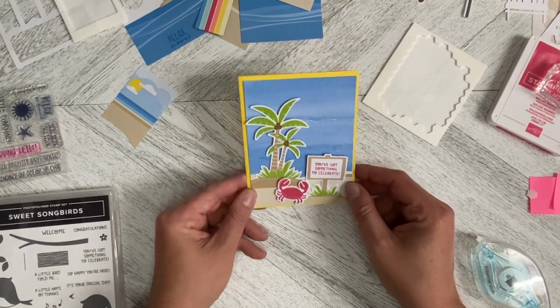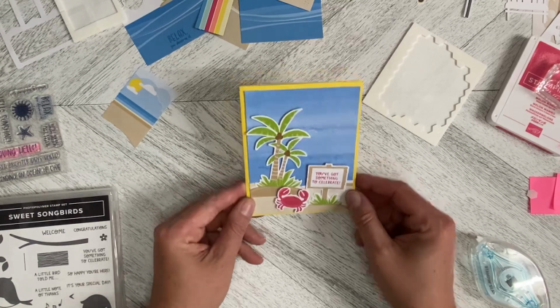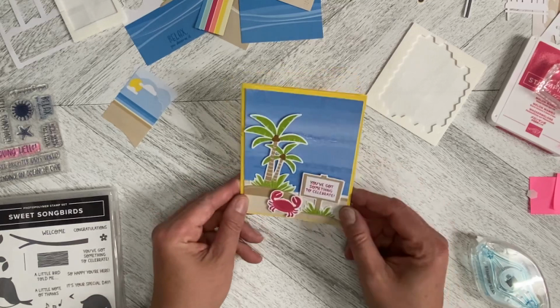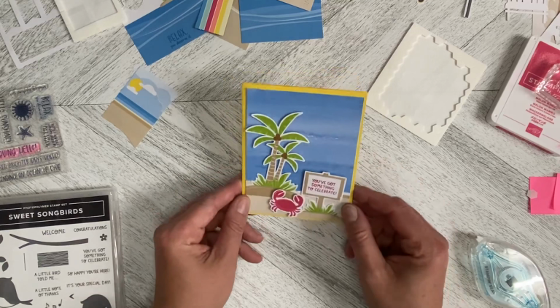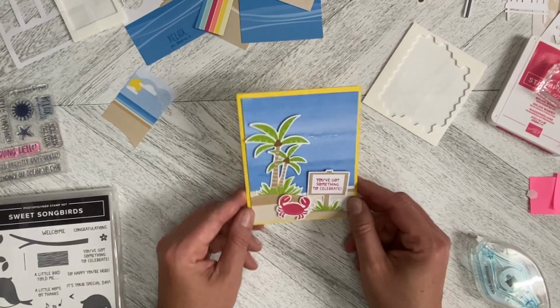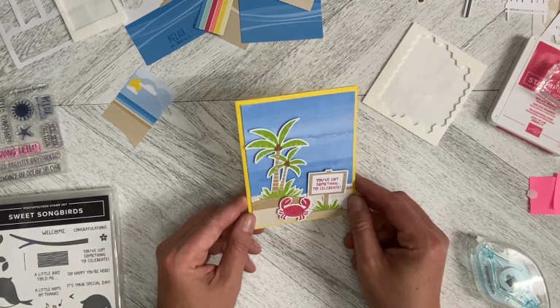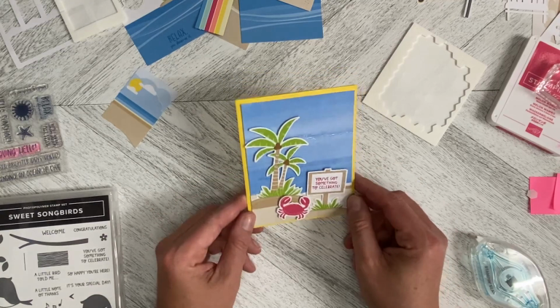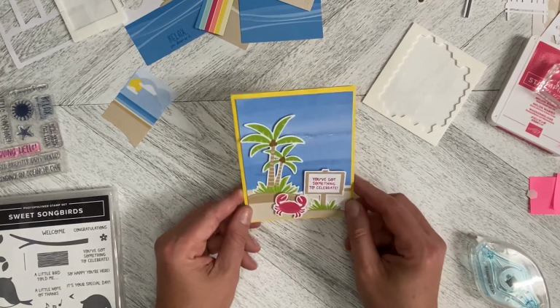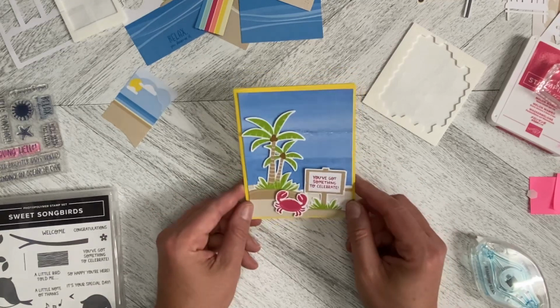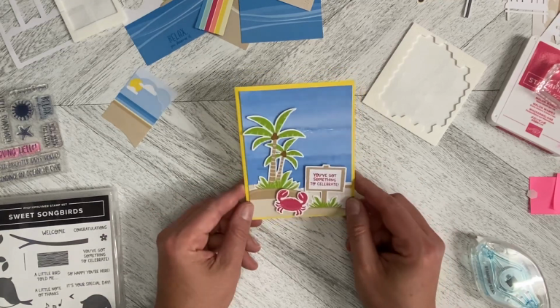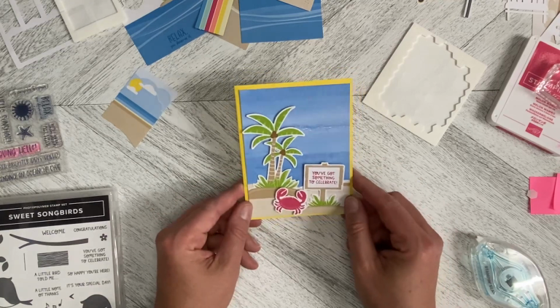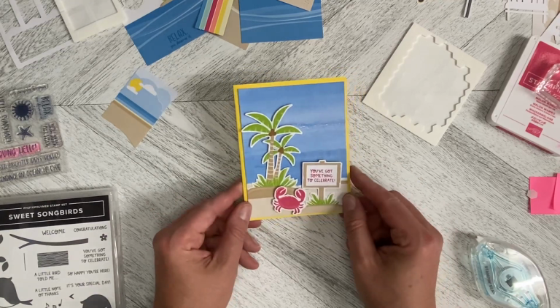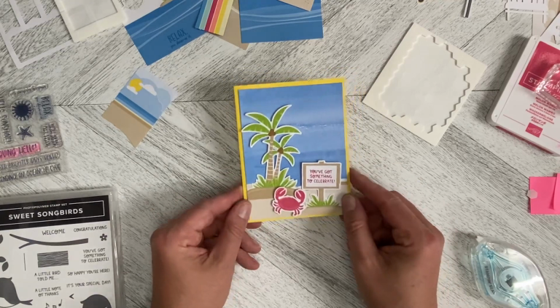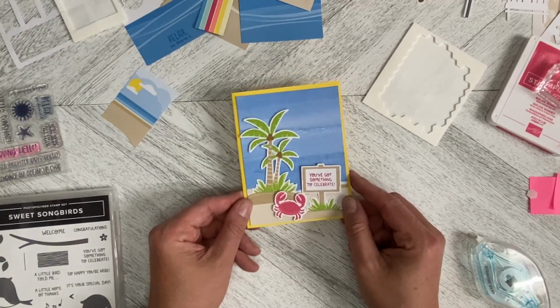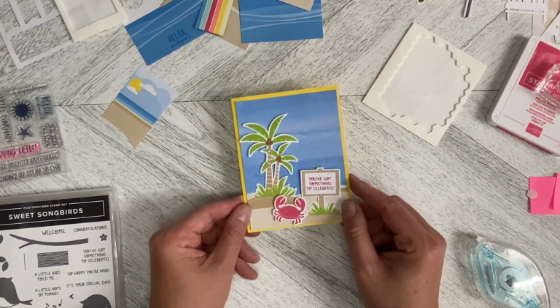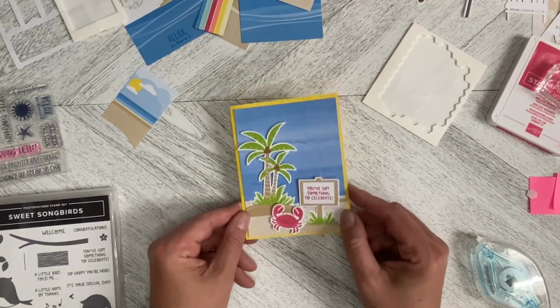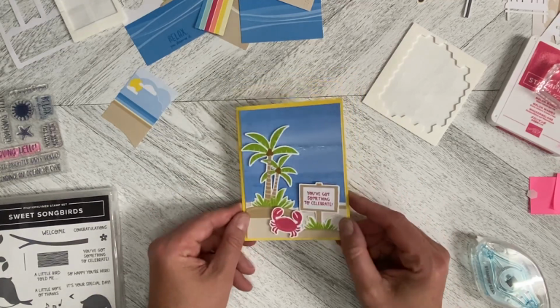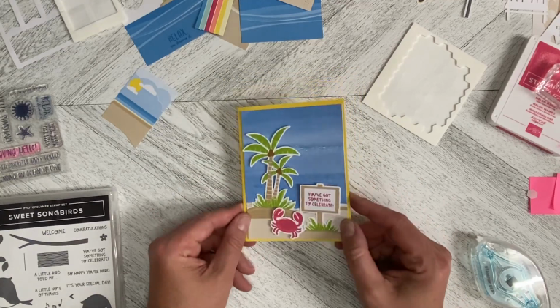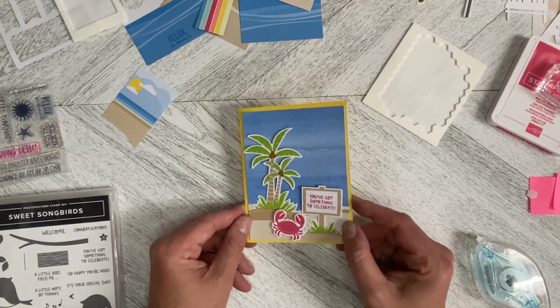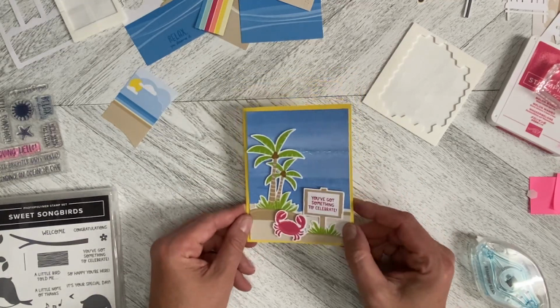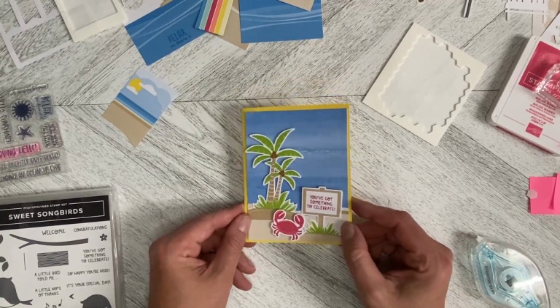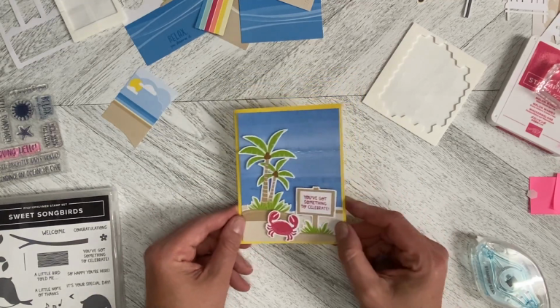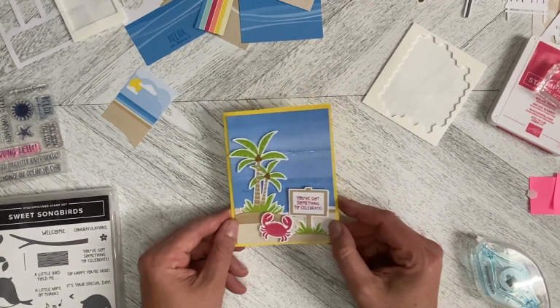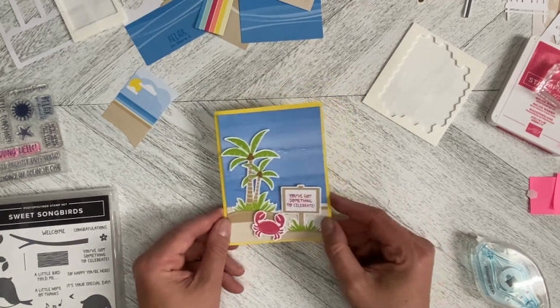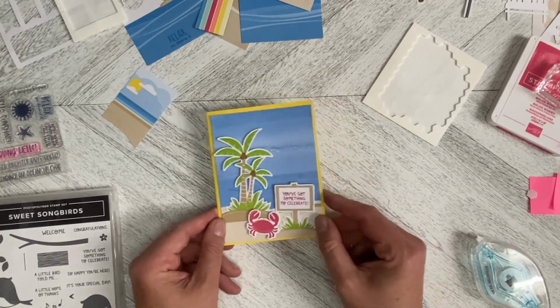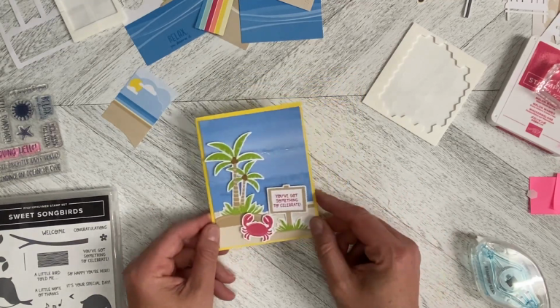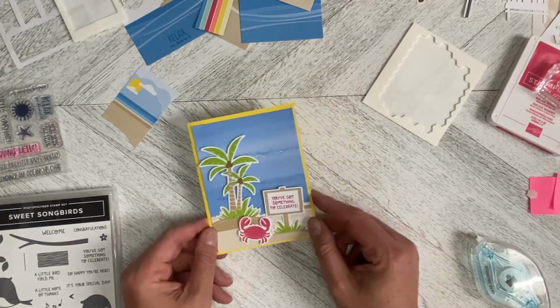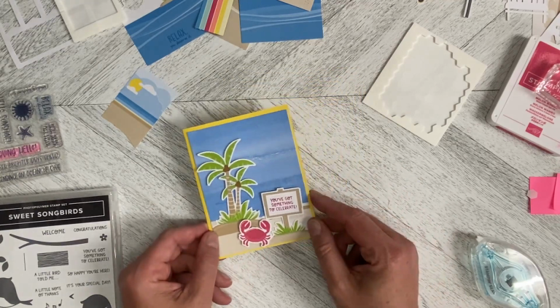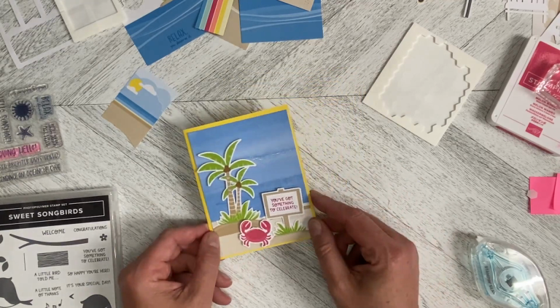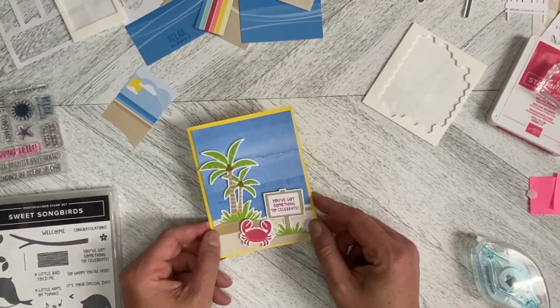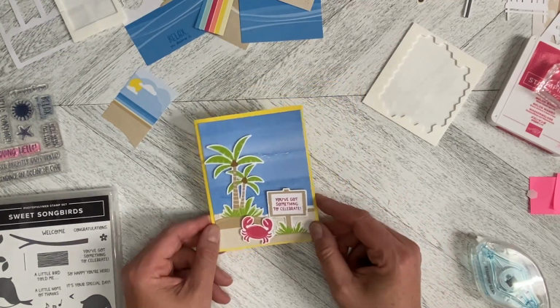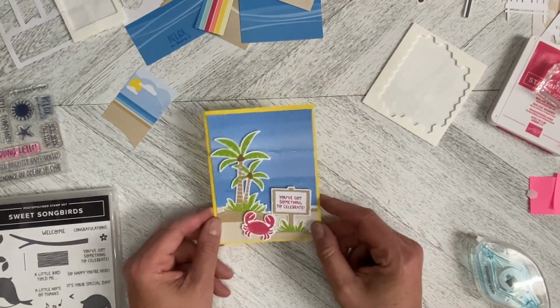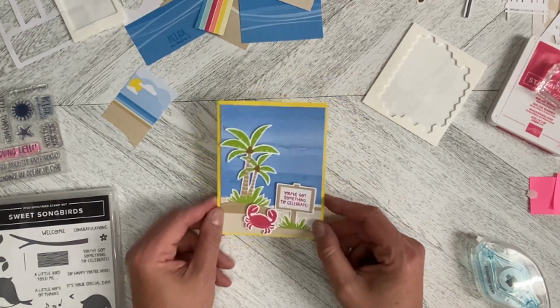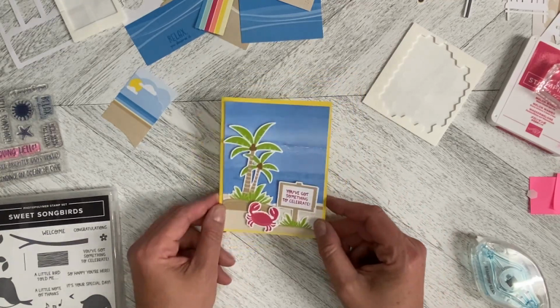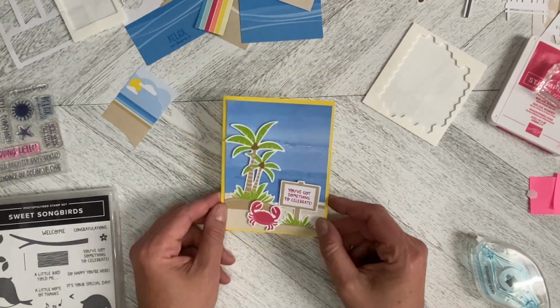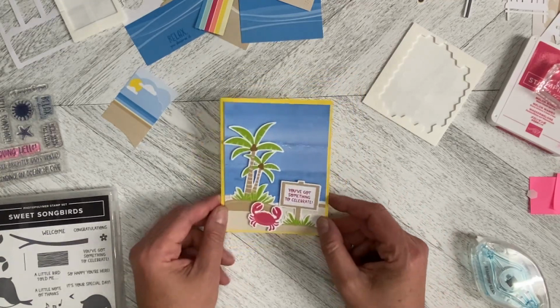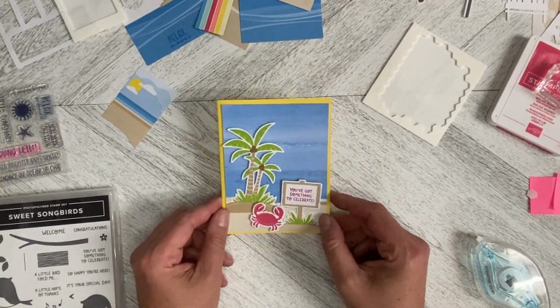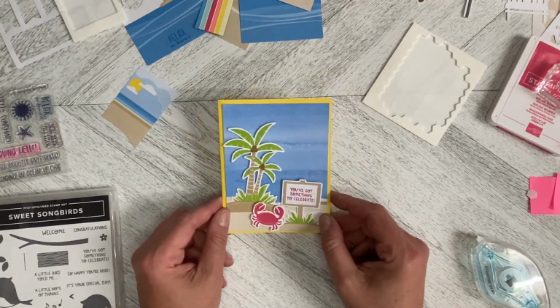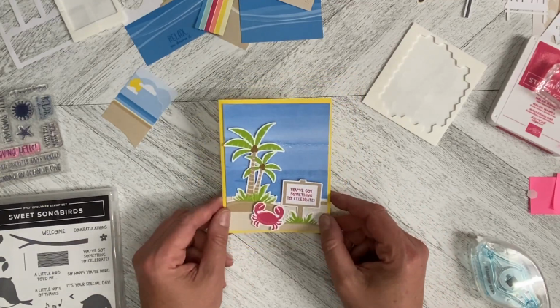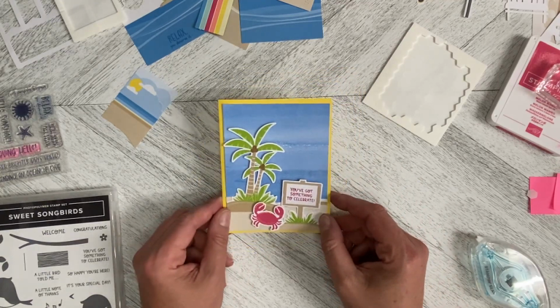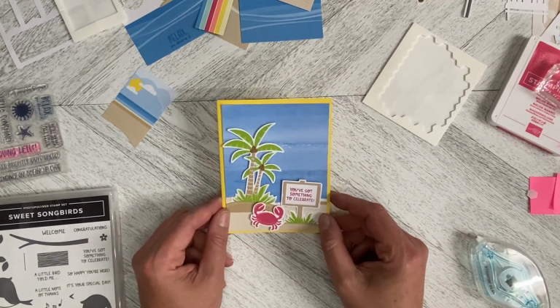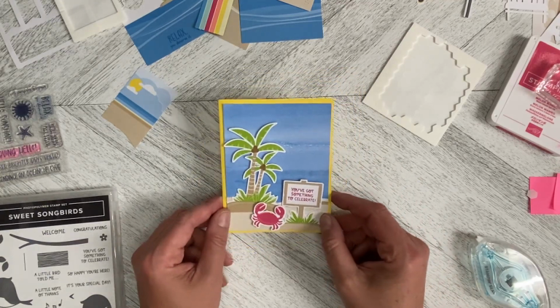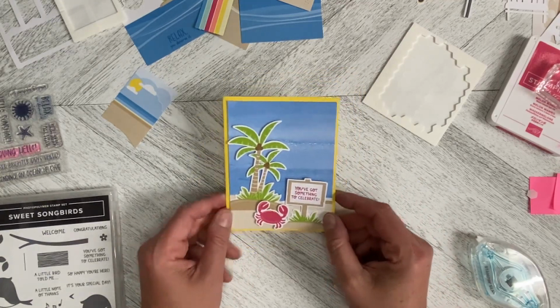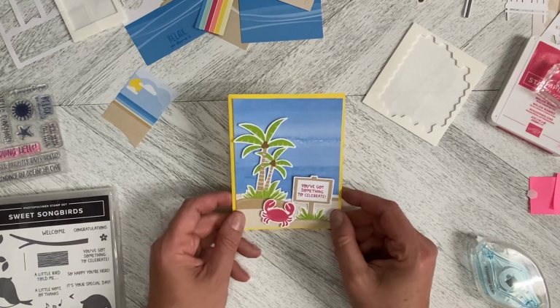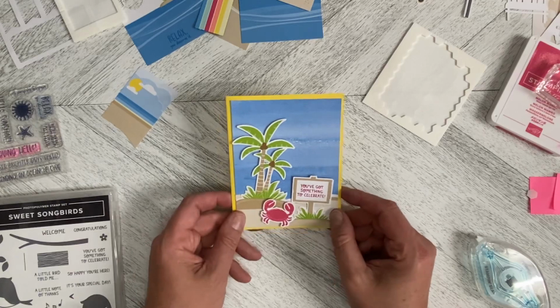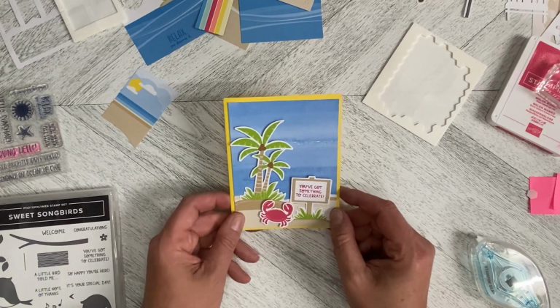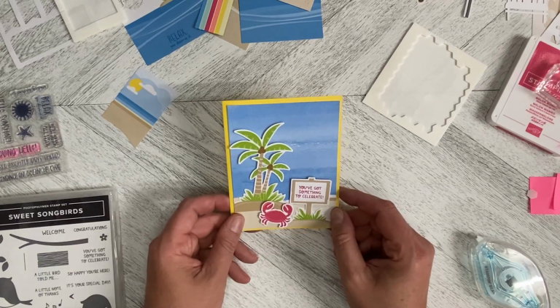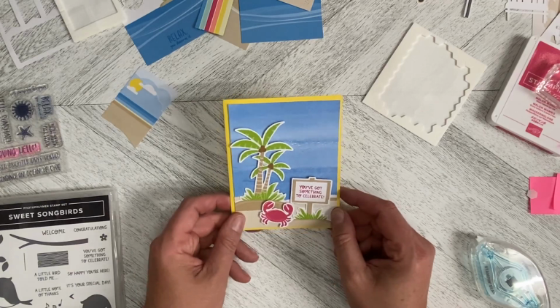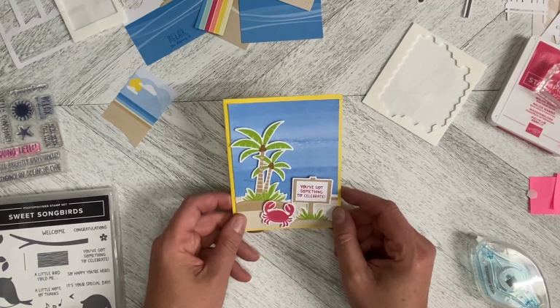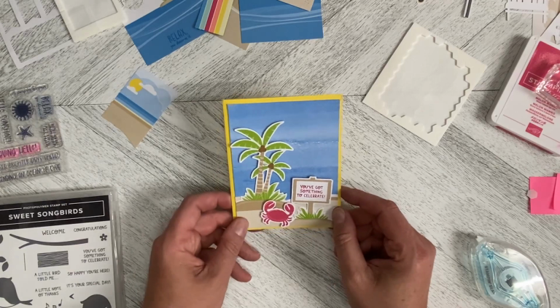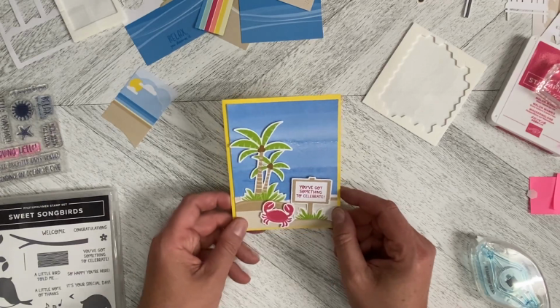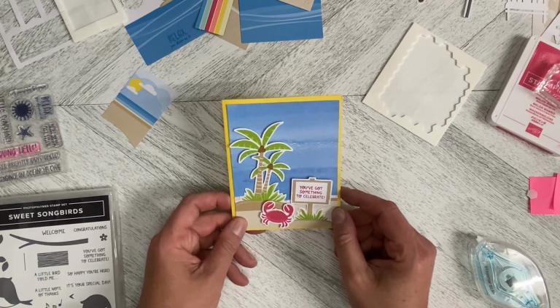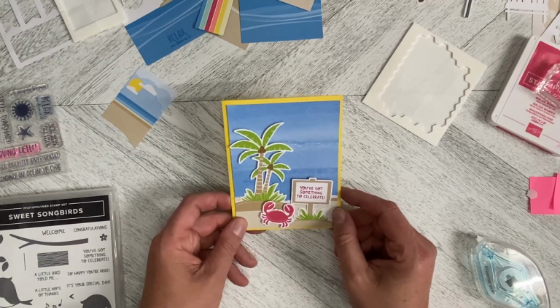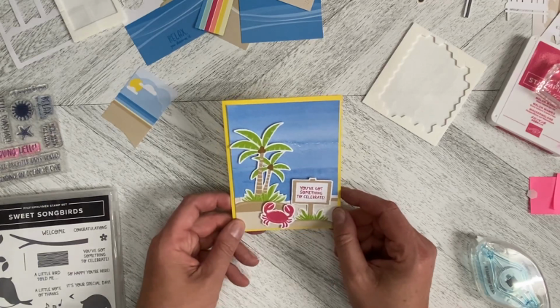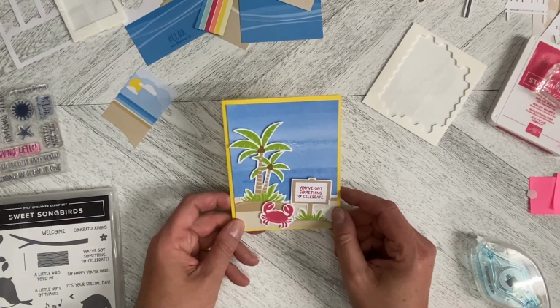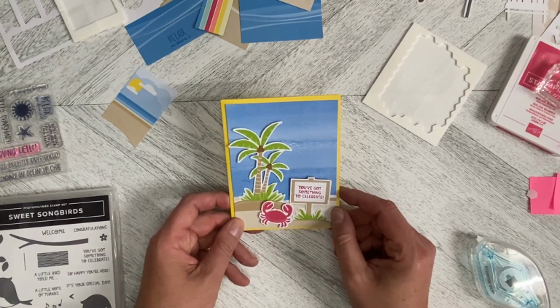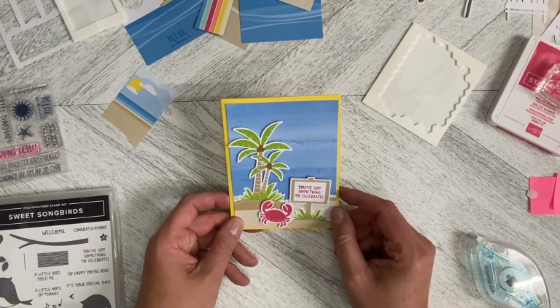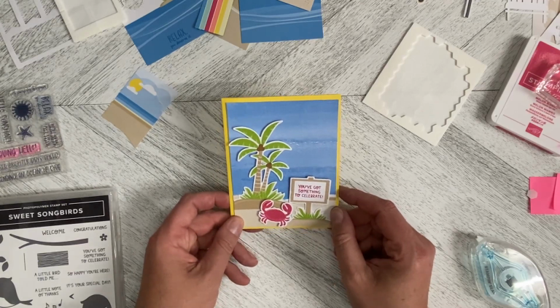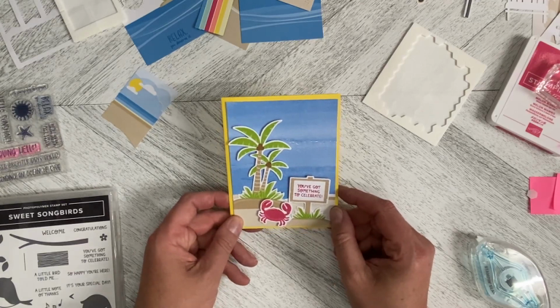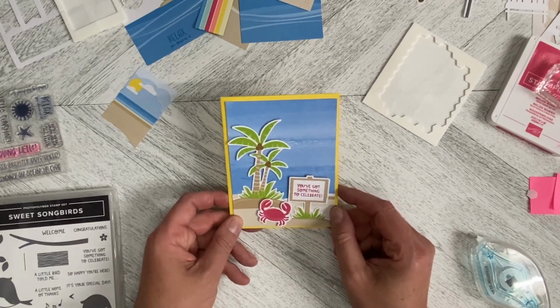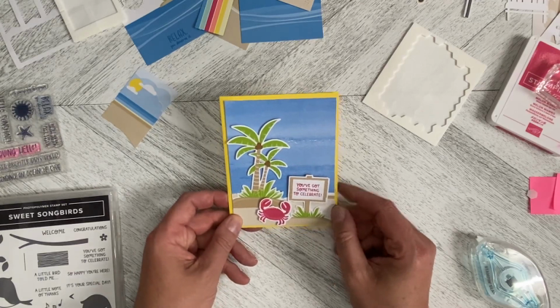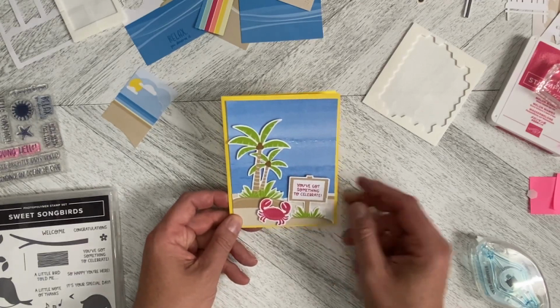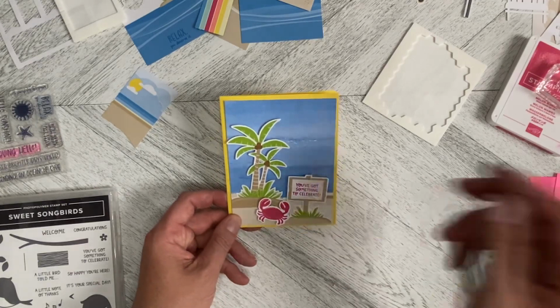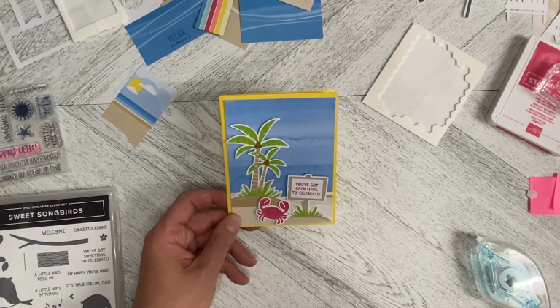So that is another alternate card using elements from the July 2023 Paper Pumpkin Kit. Stay tuned for more.